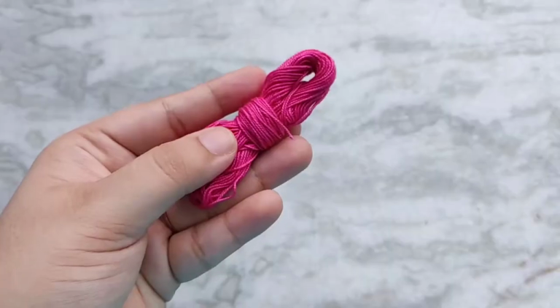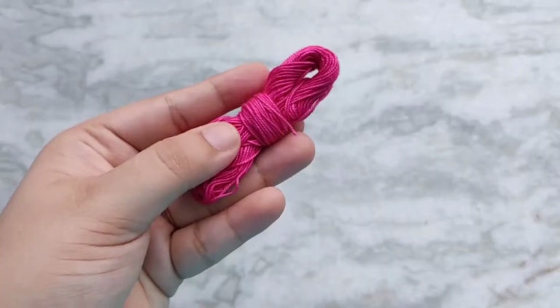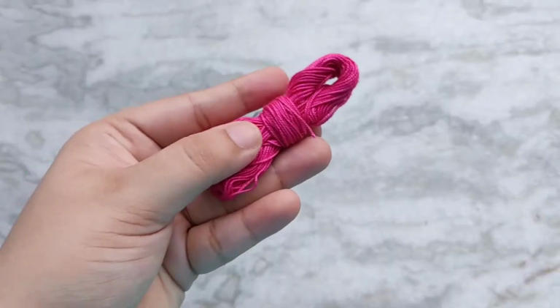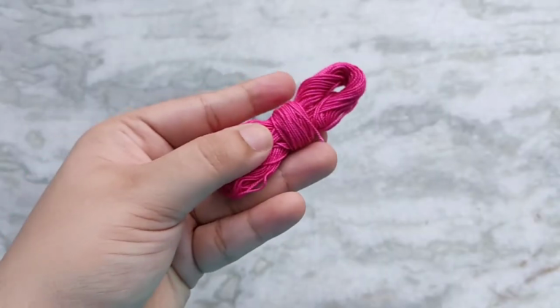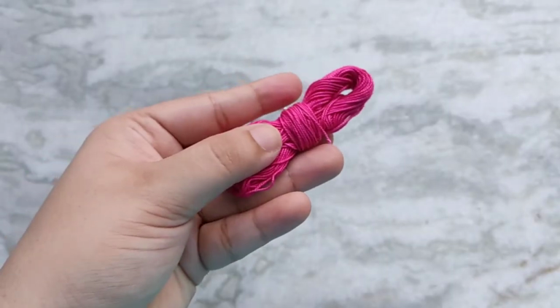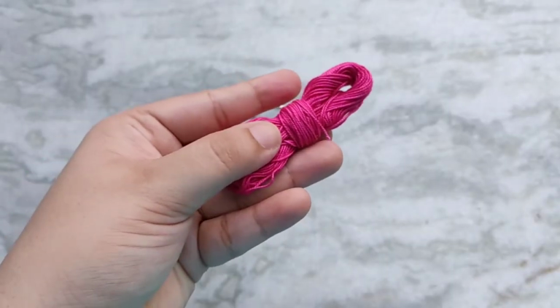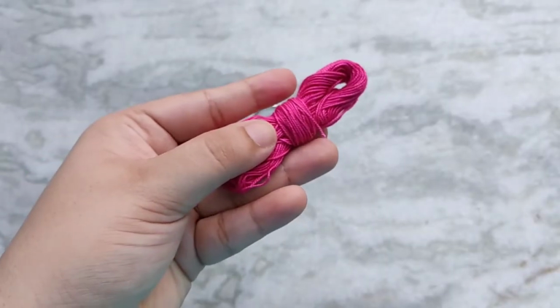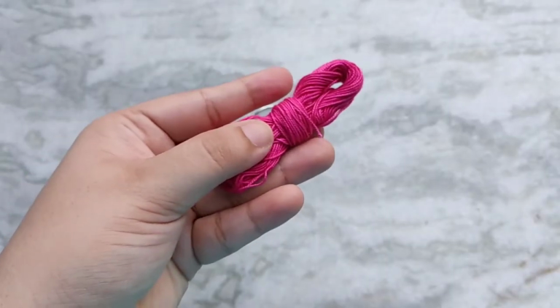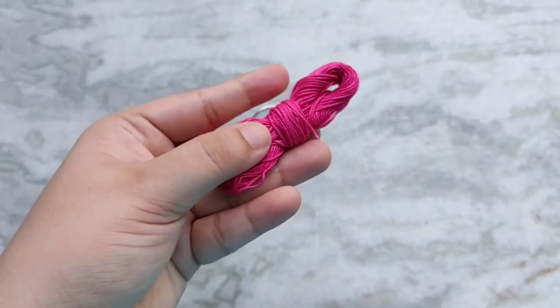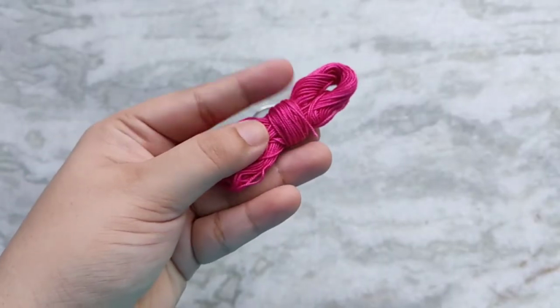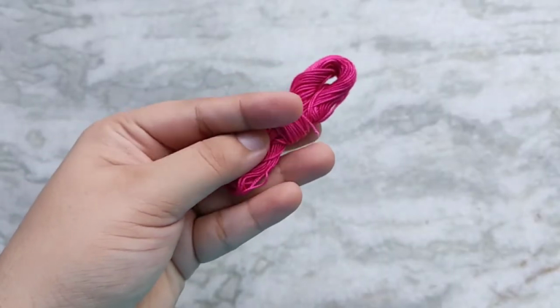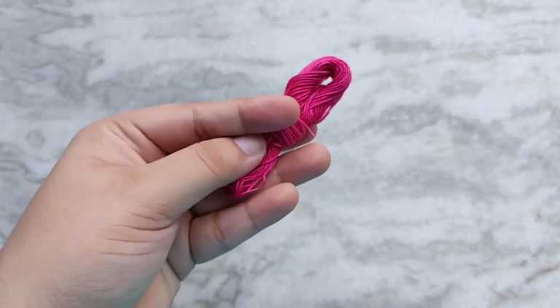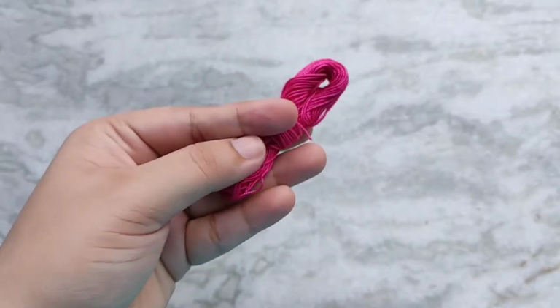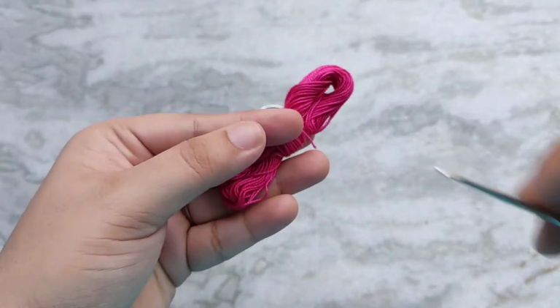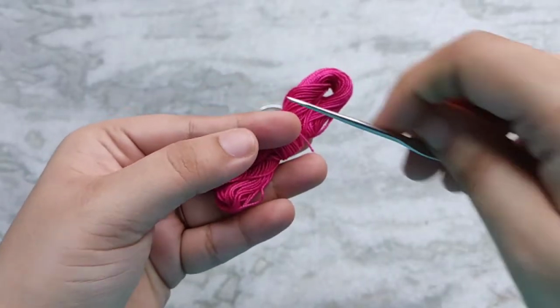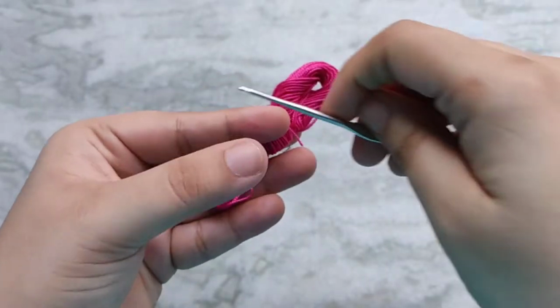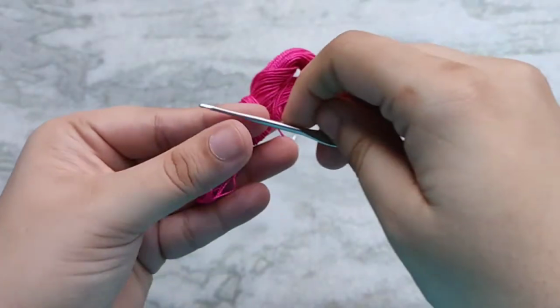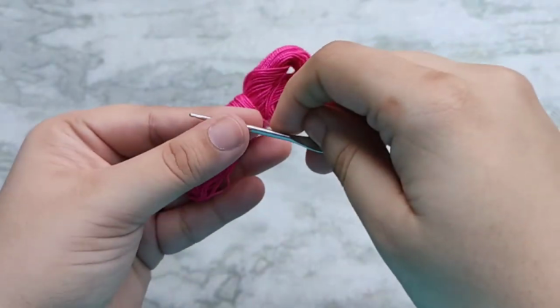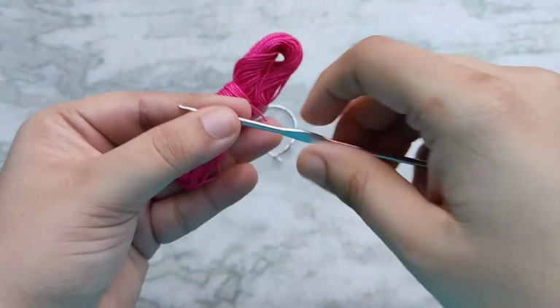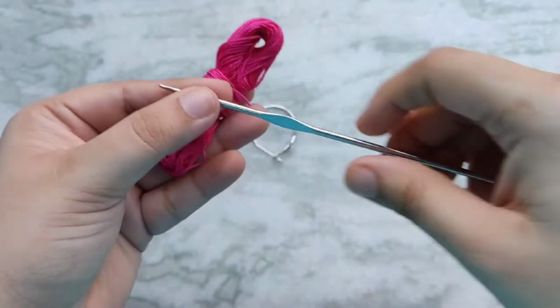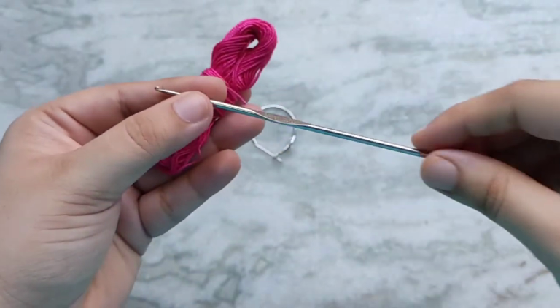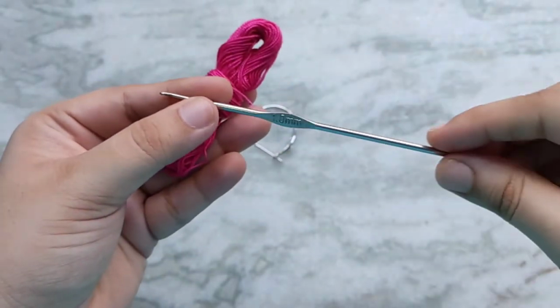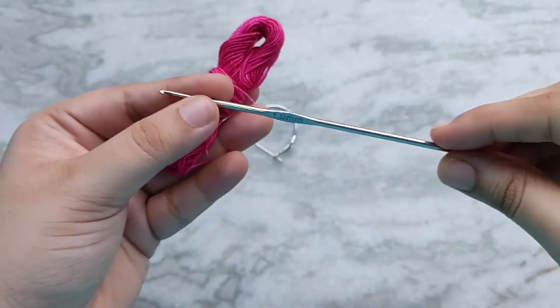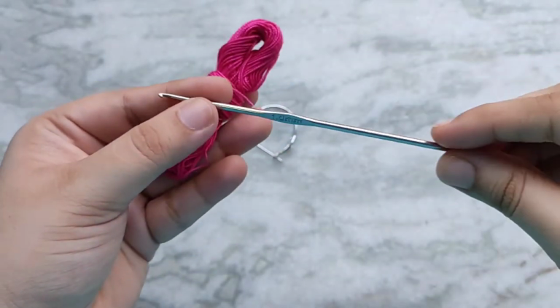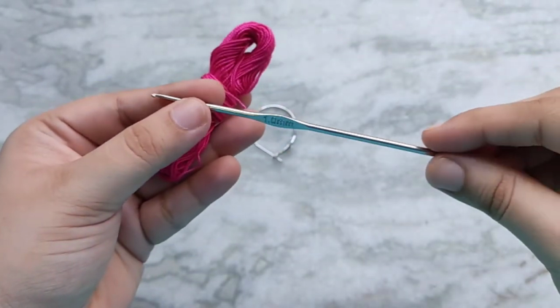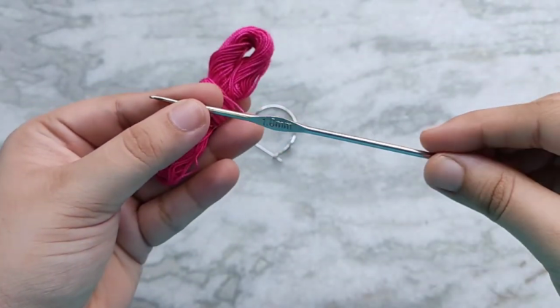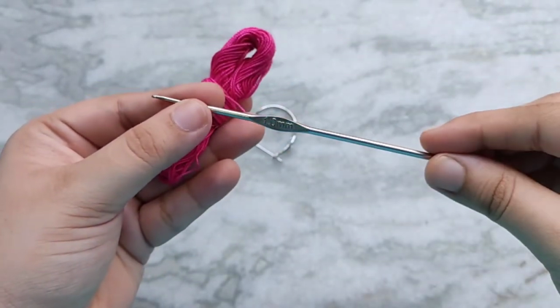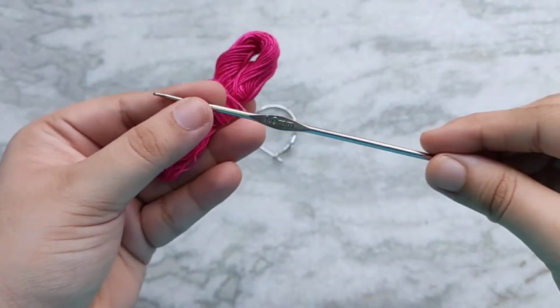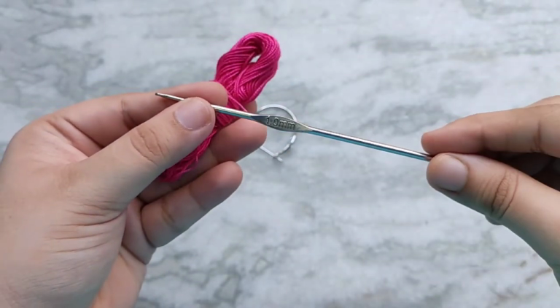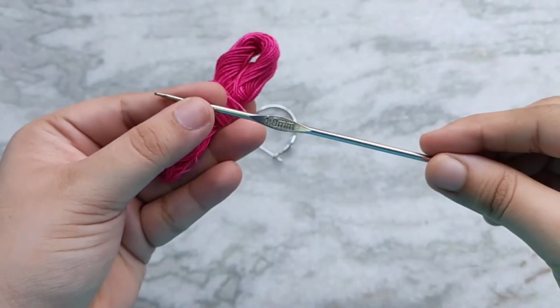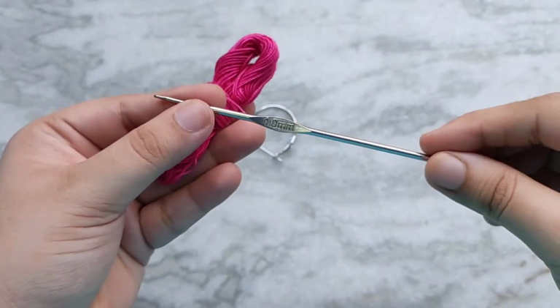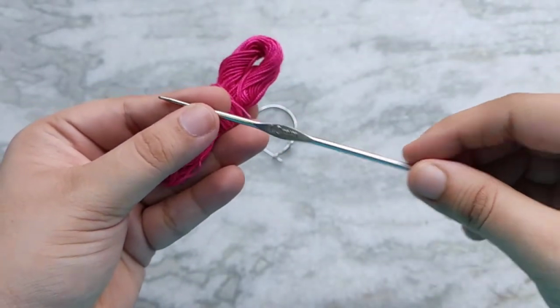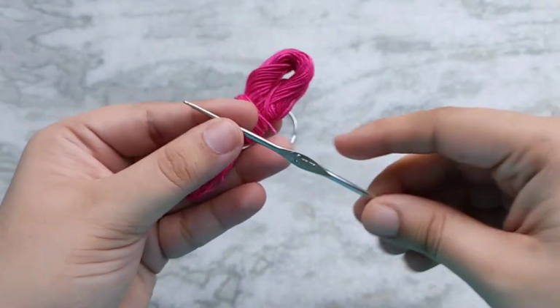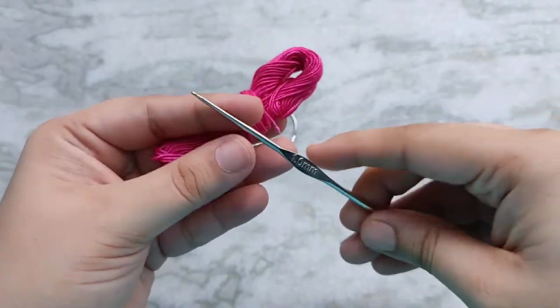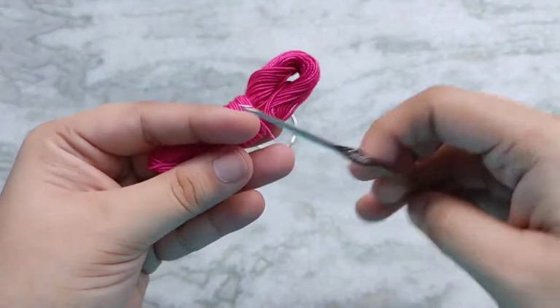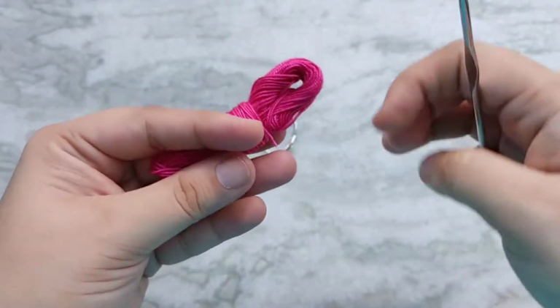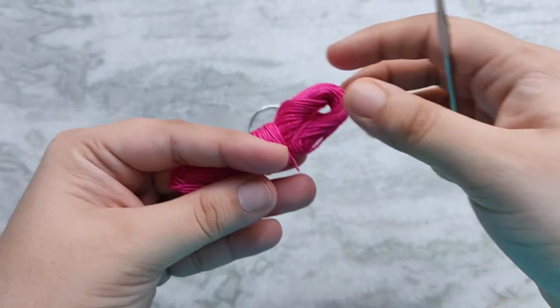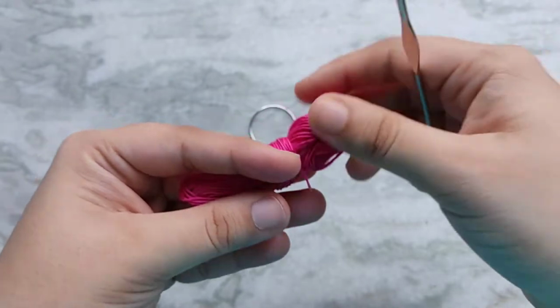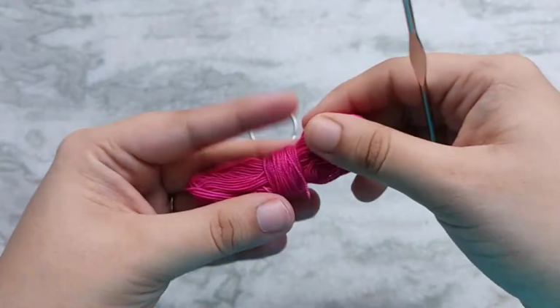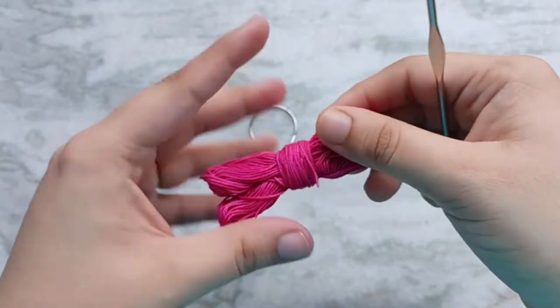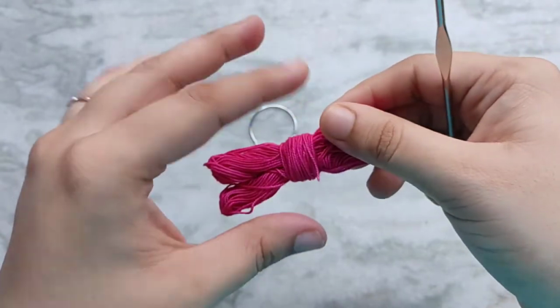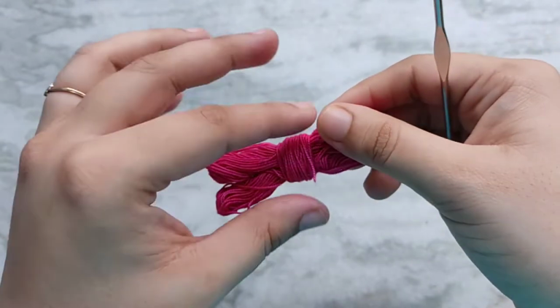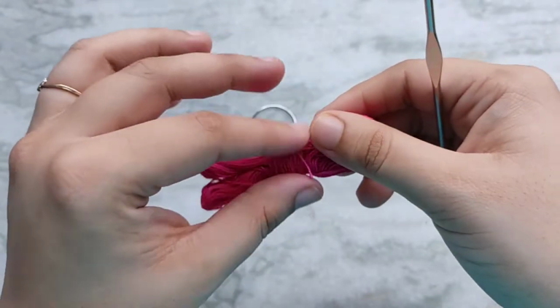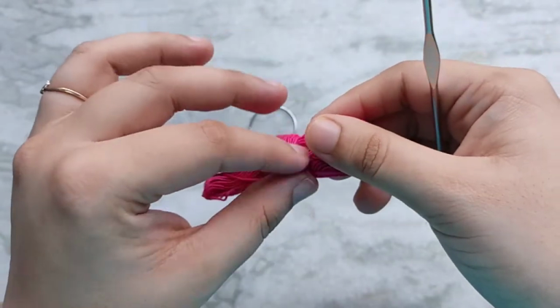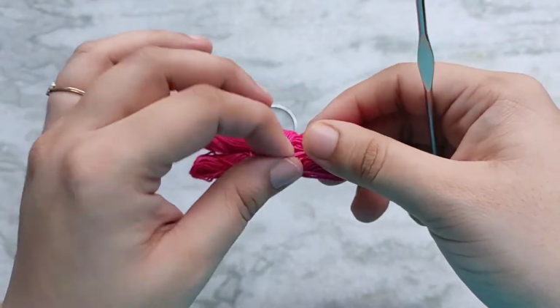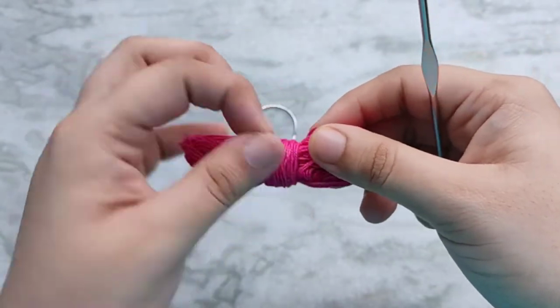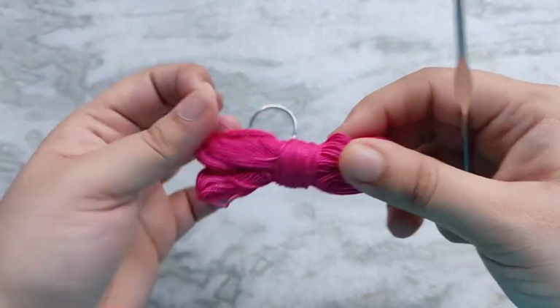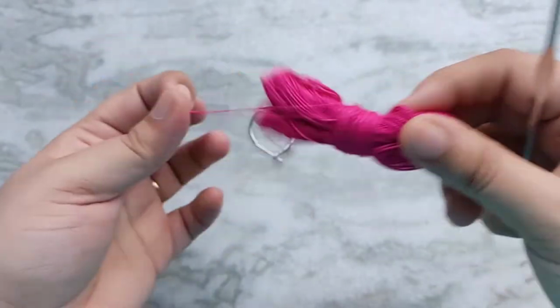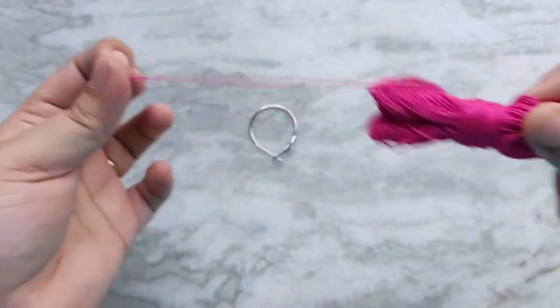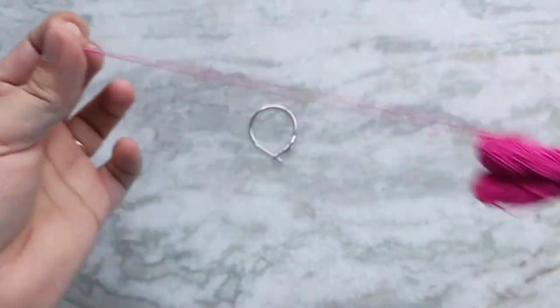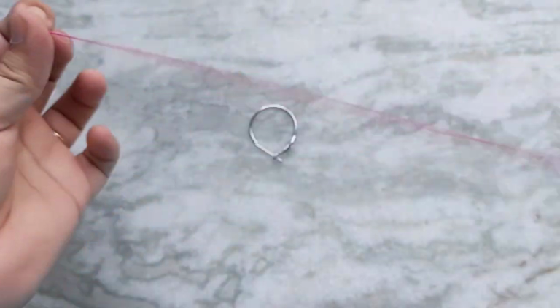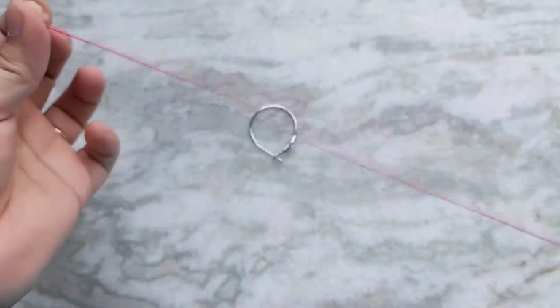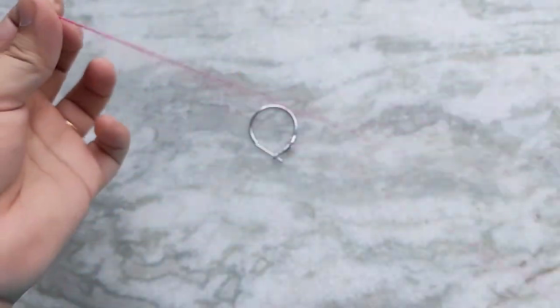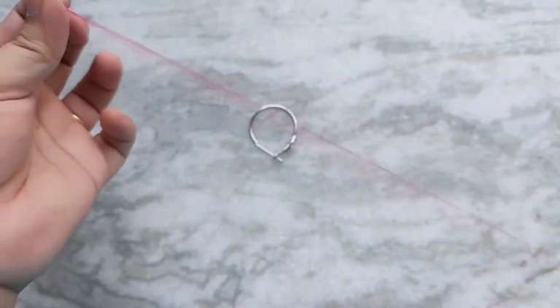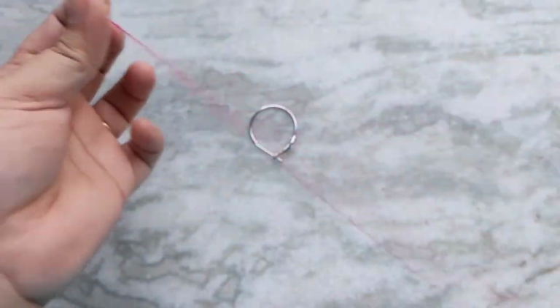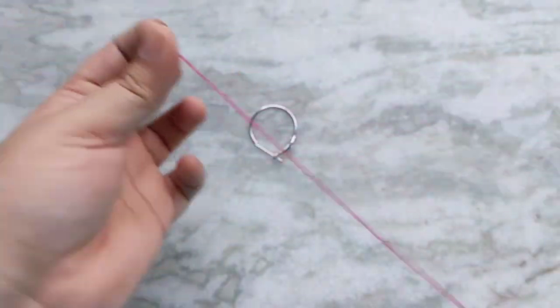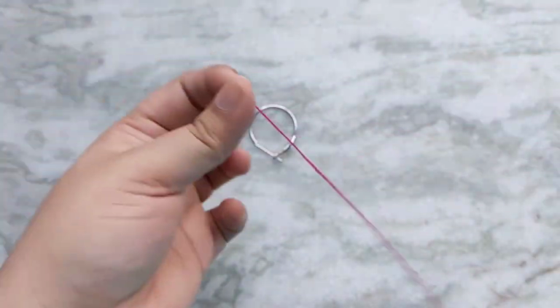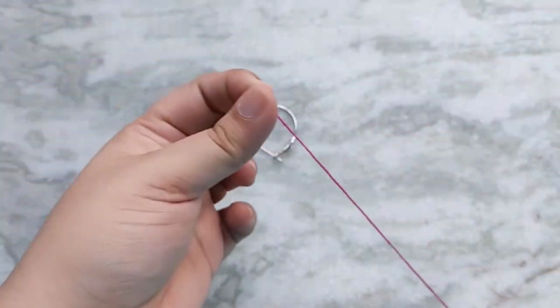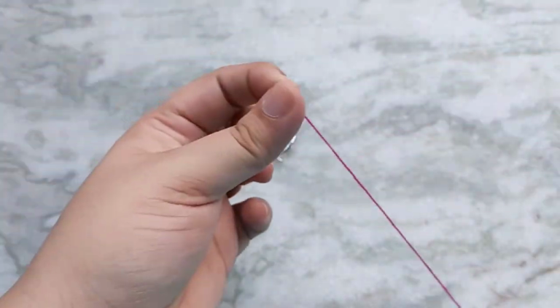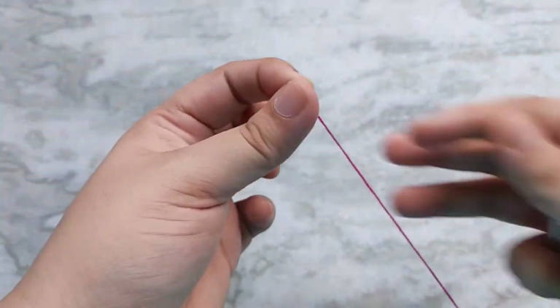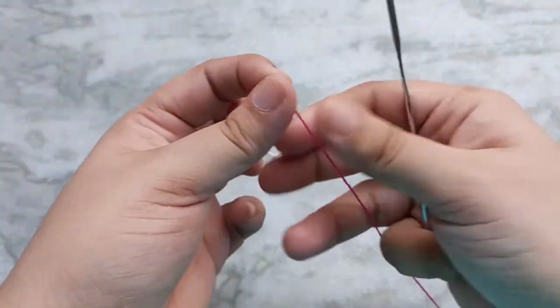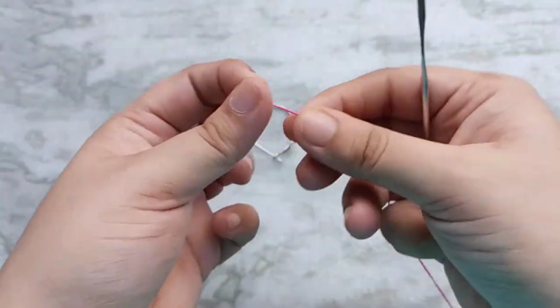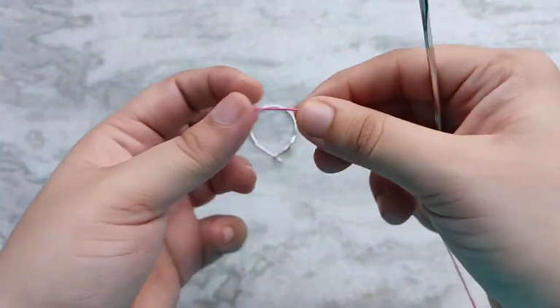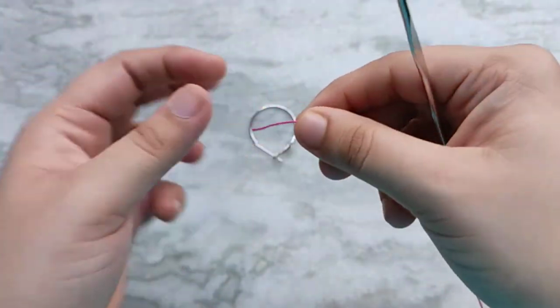For today's project I am going to be using crochet threads and with it I am using a 1mm crochet hook. Start by making a slip knot.